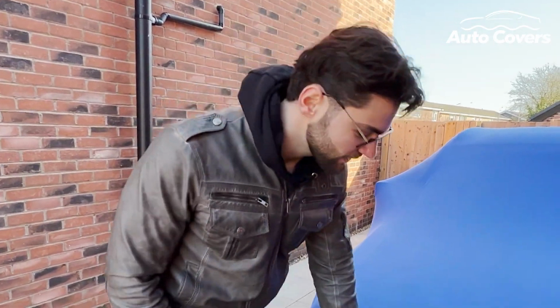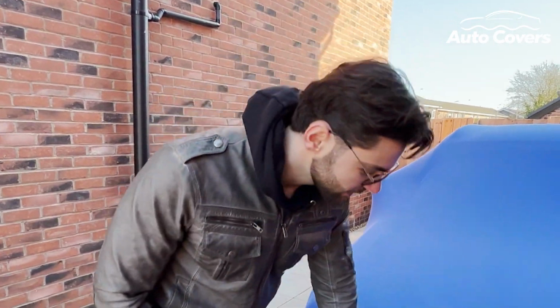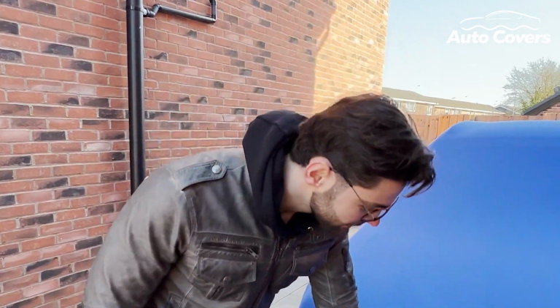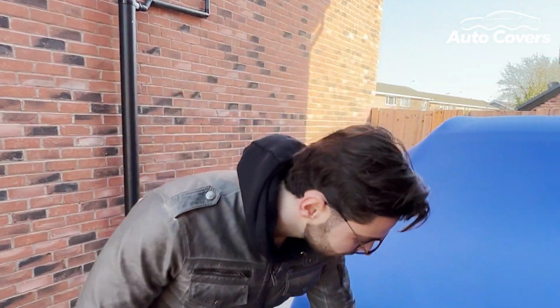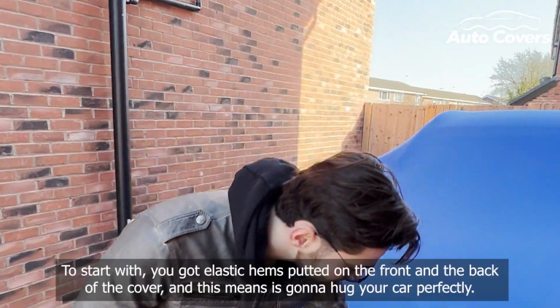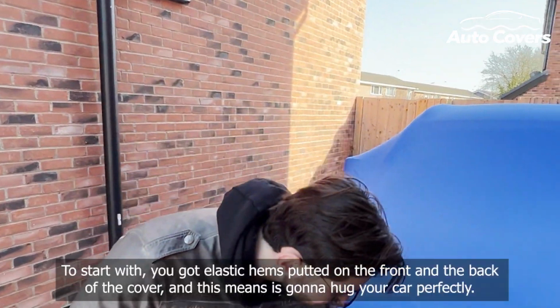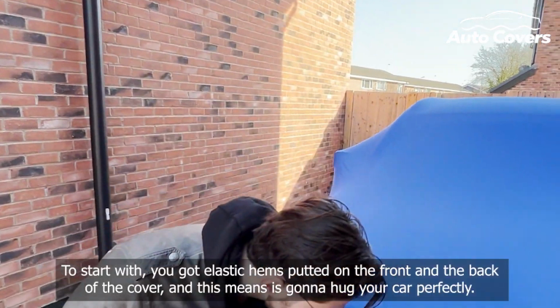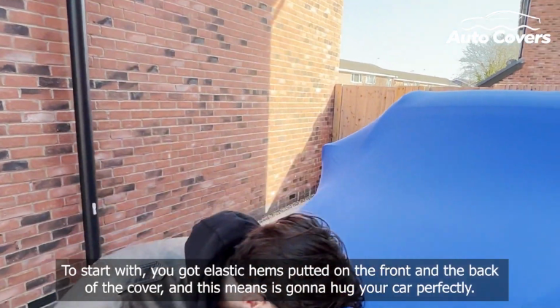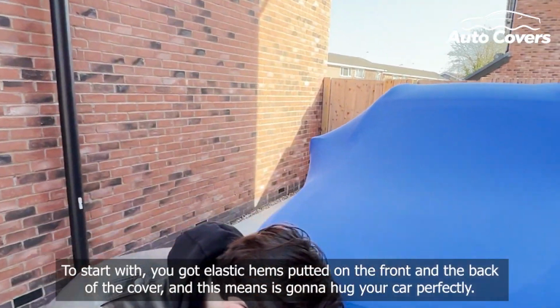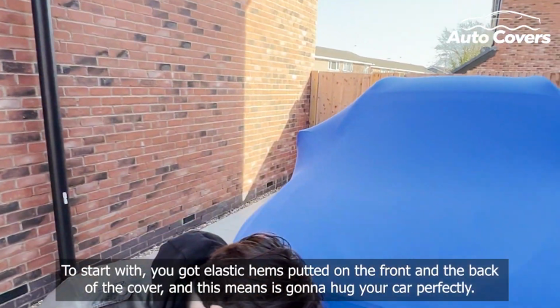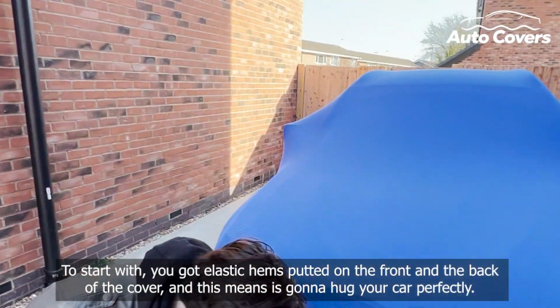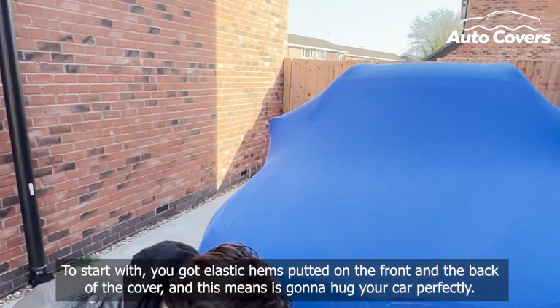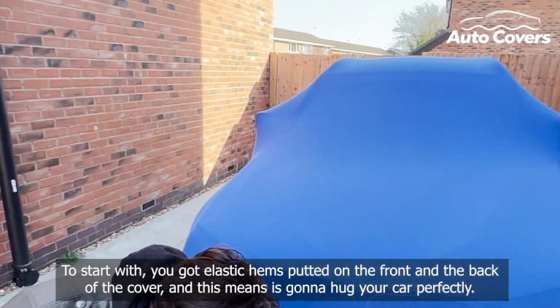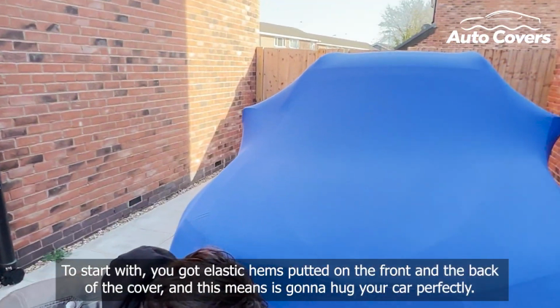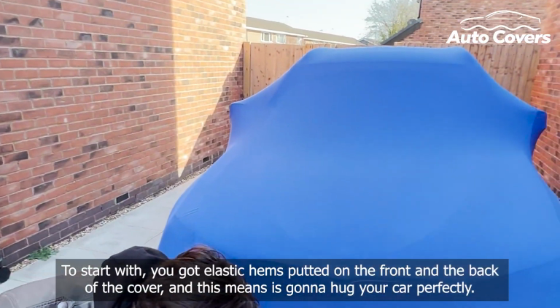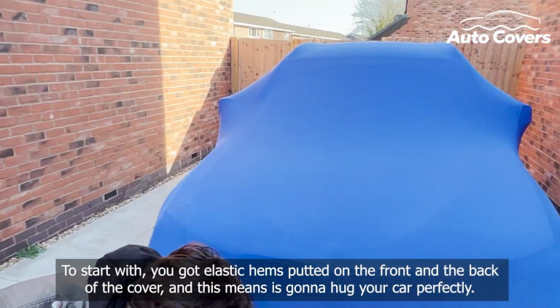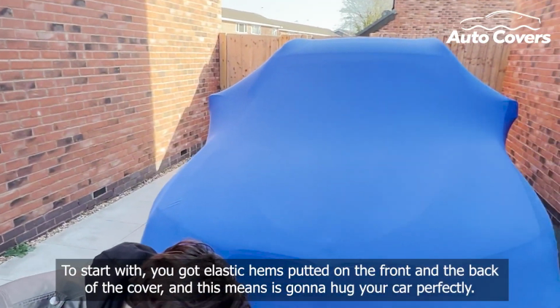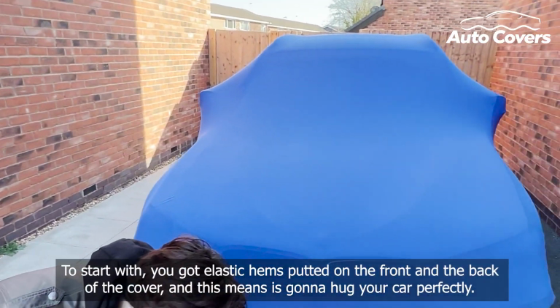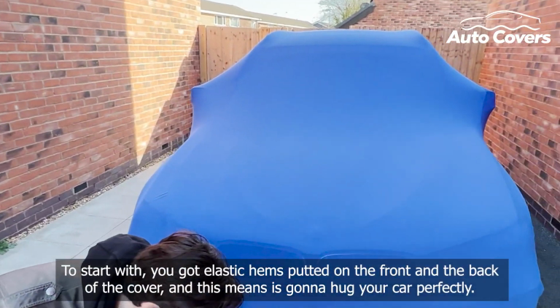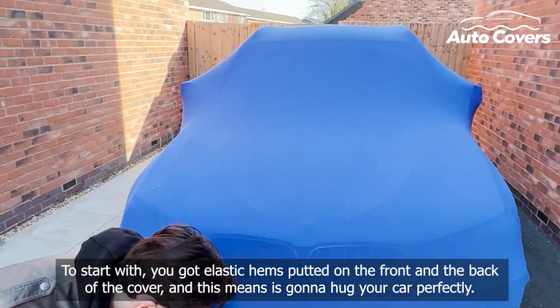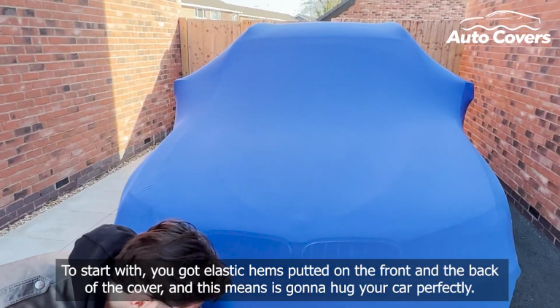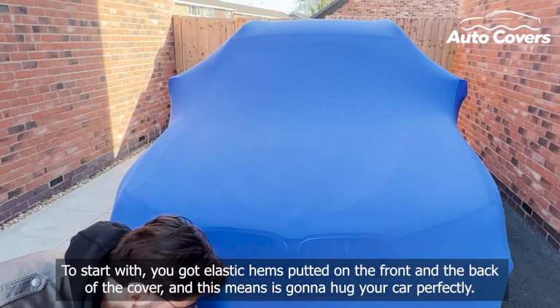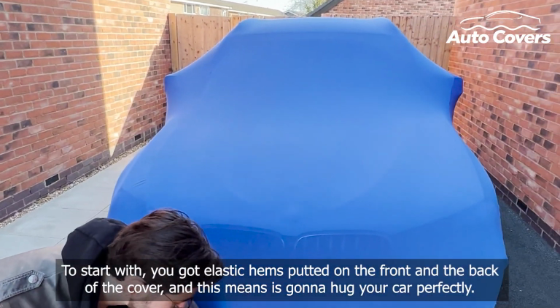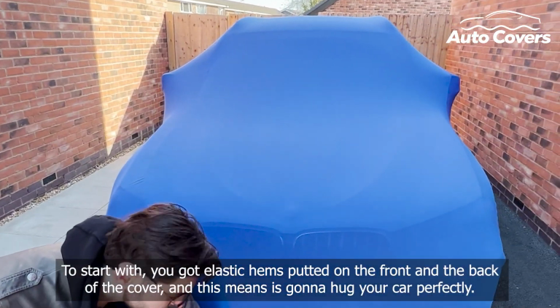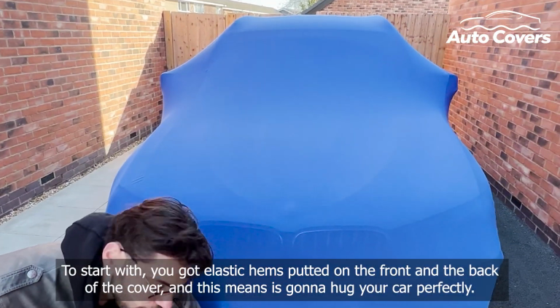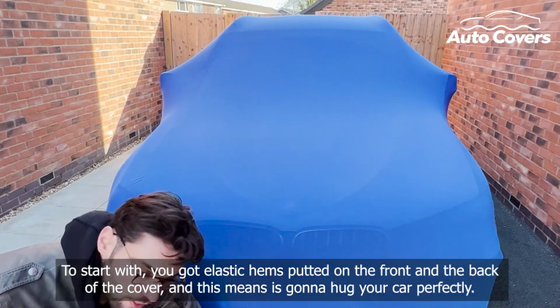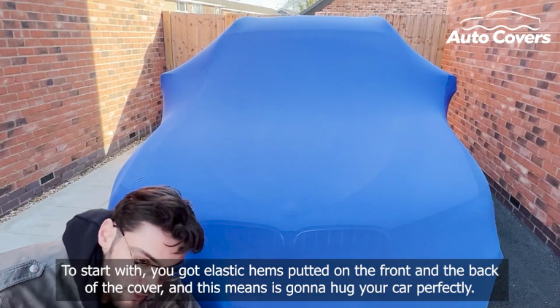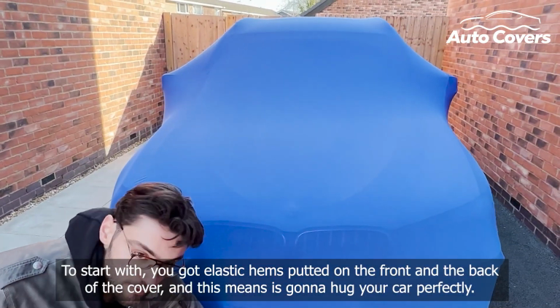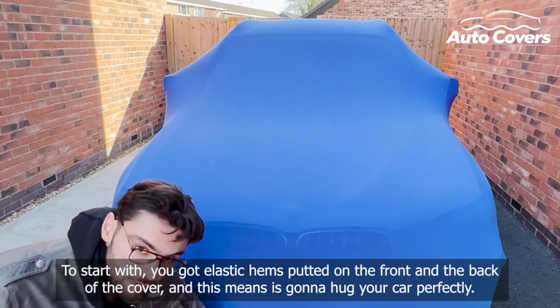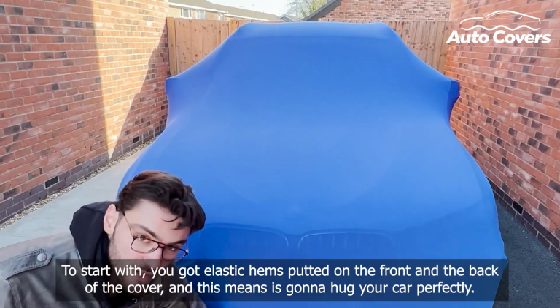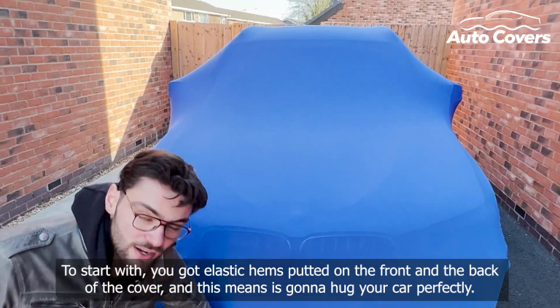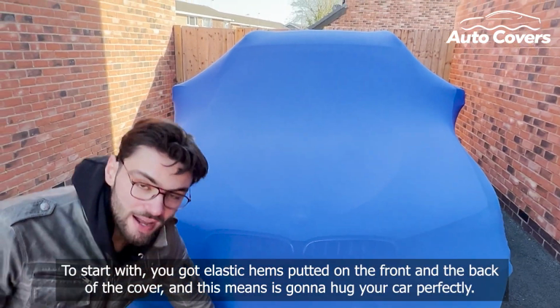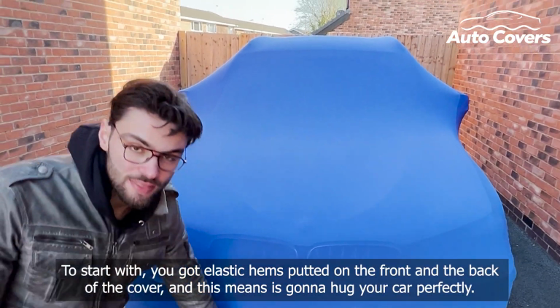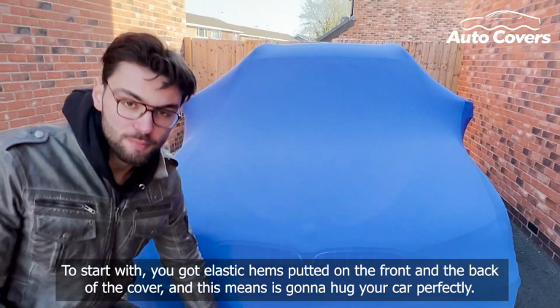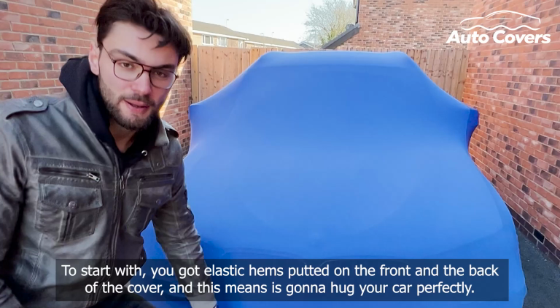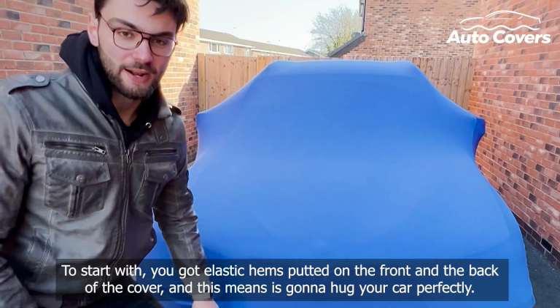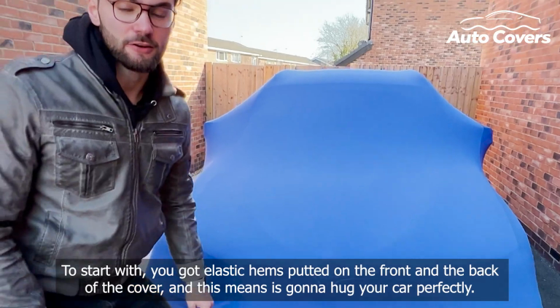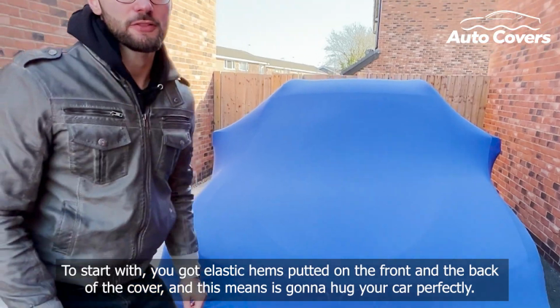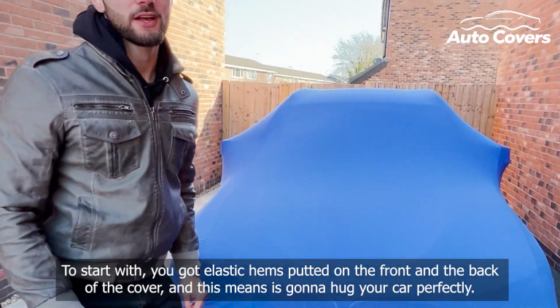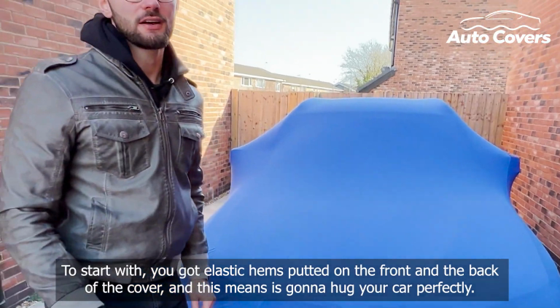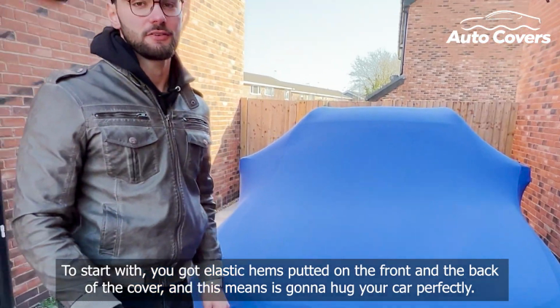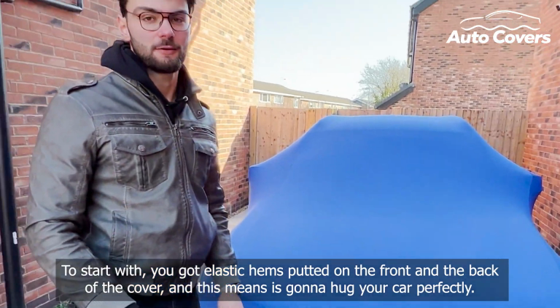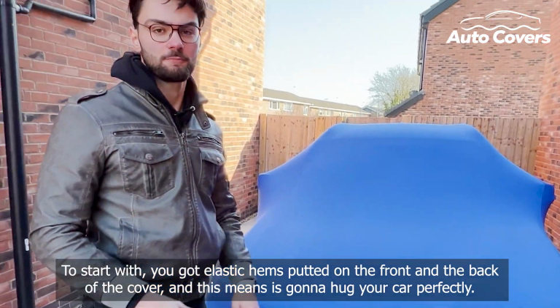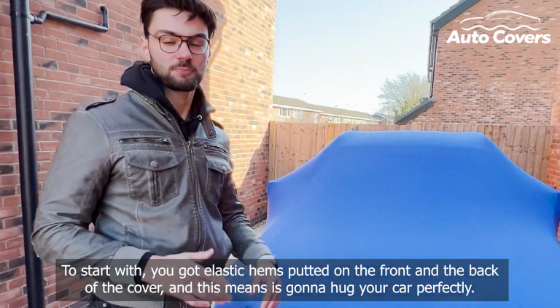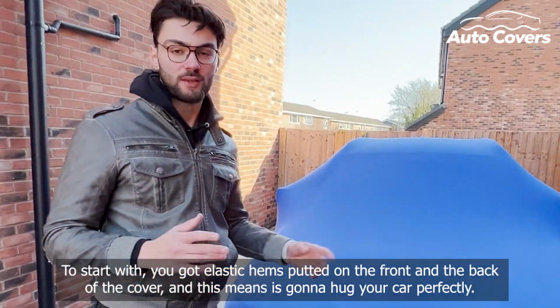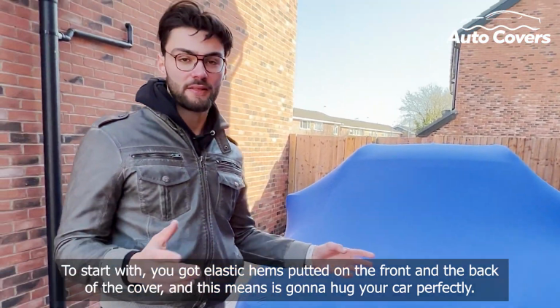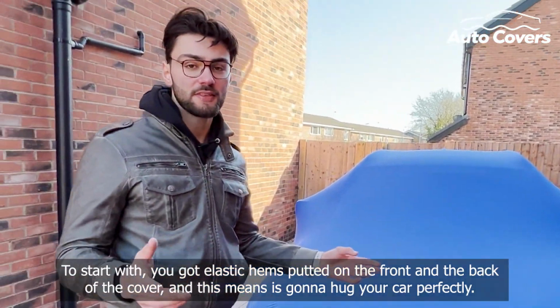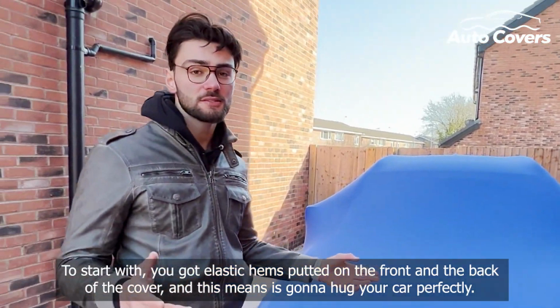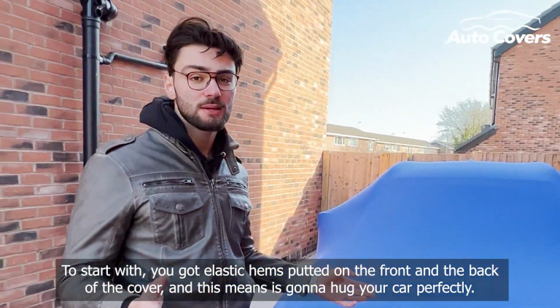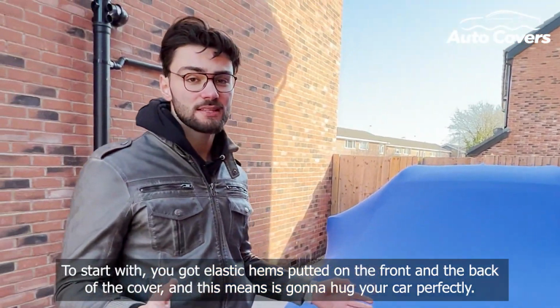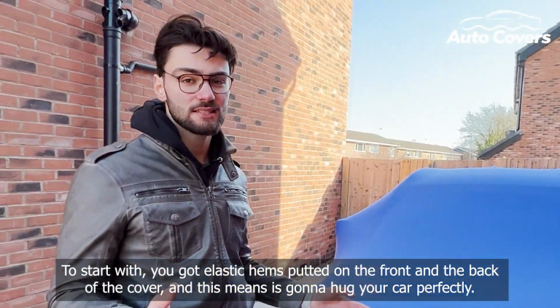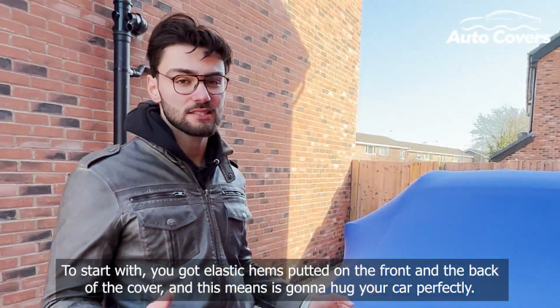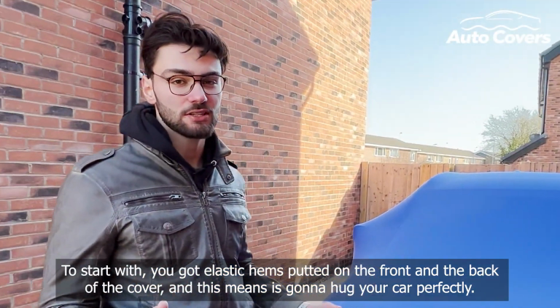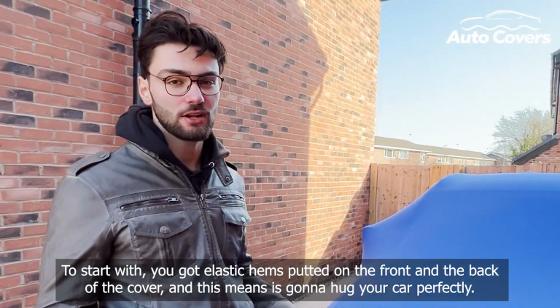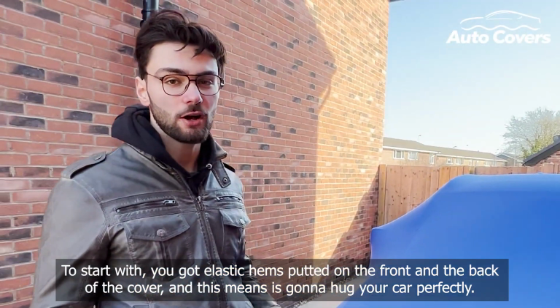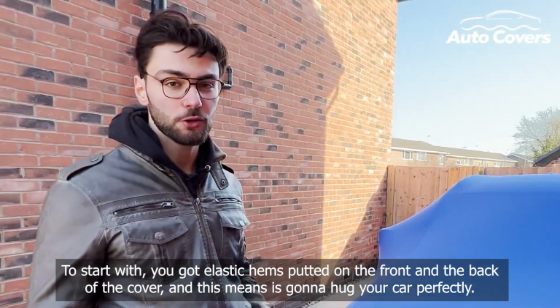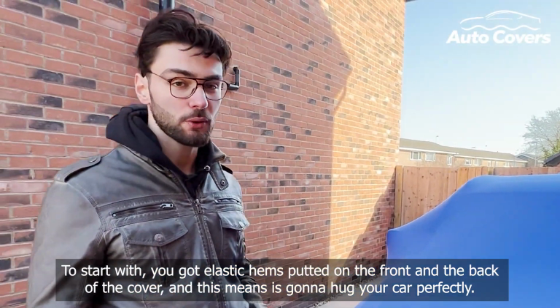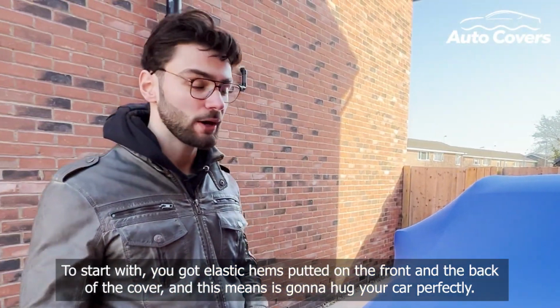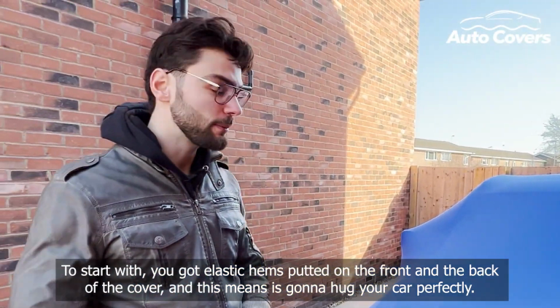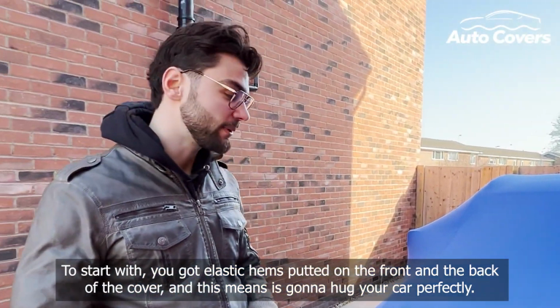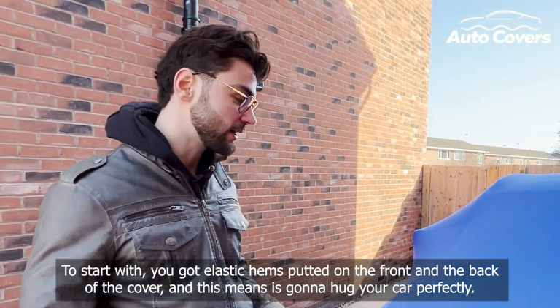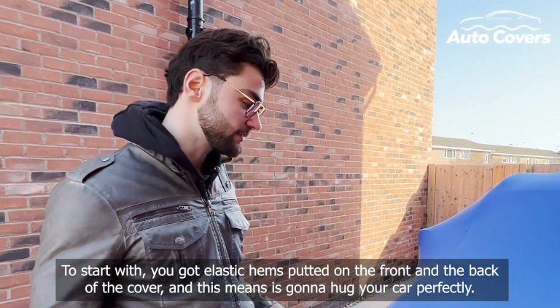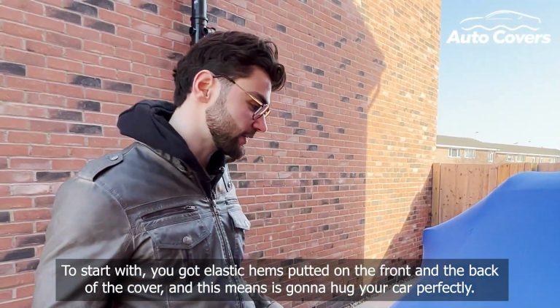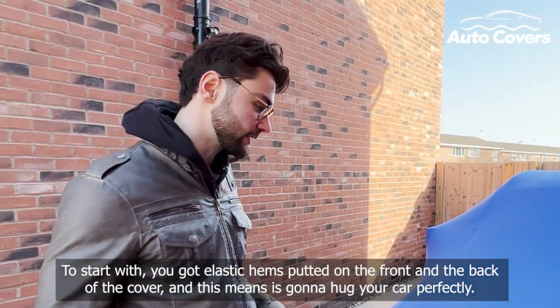To start with, you've got elasticated hems both in the front and the back of the cover, and this means it's going to hug your car perfectly.